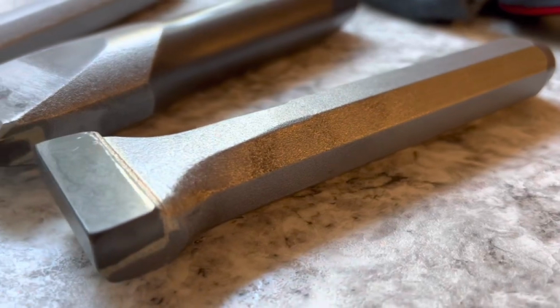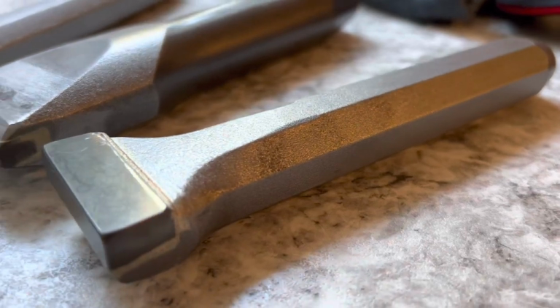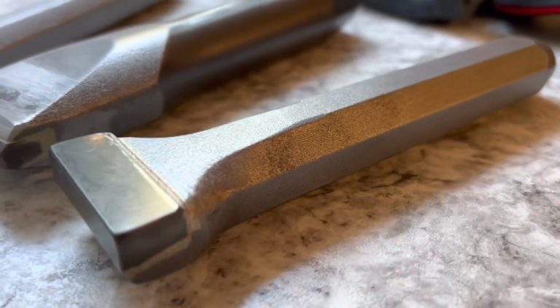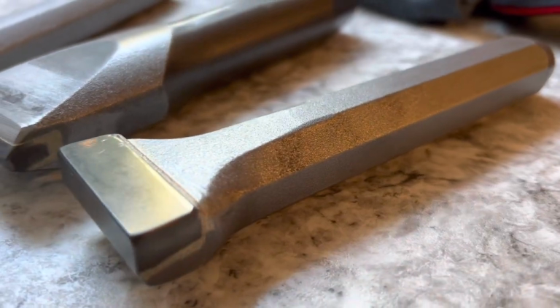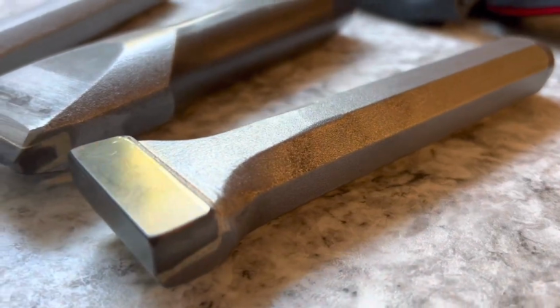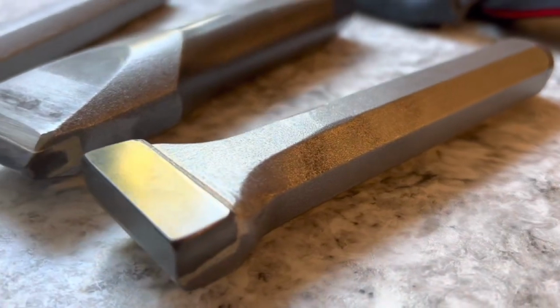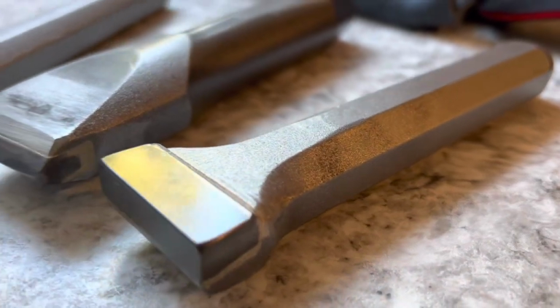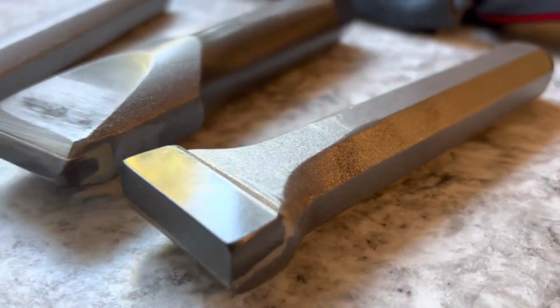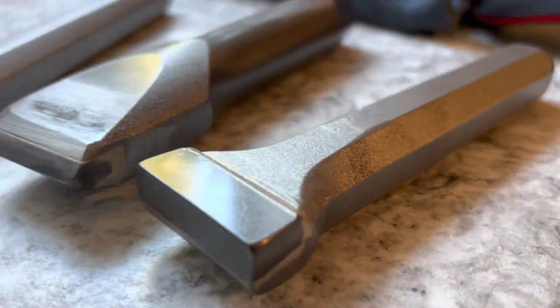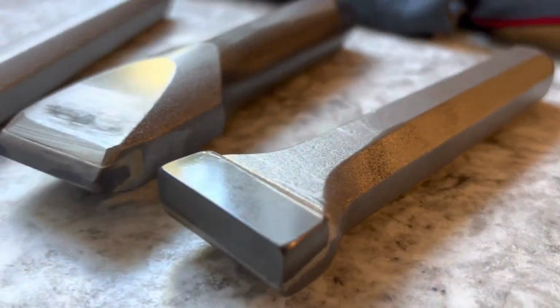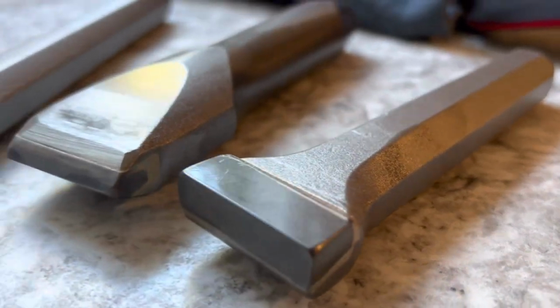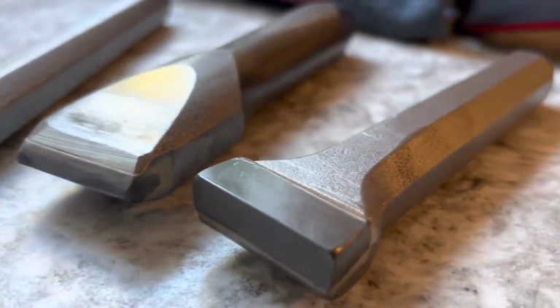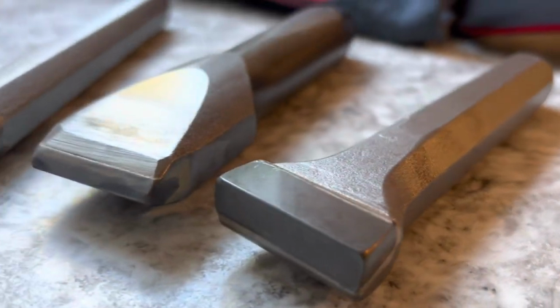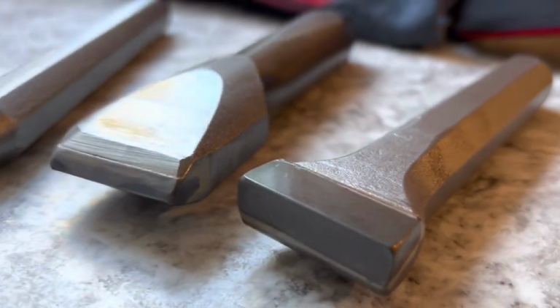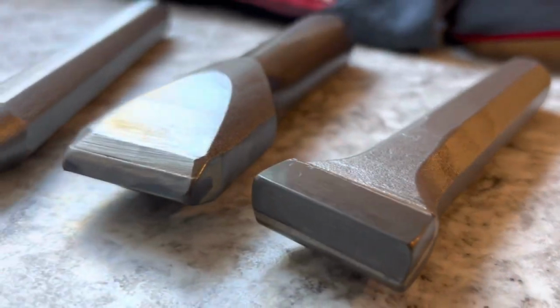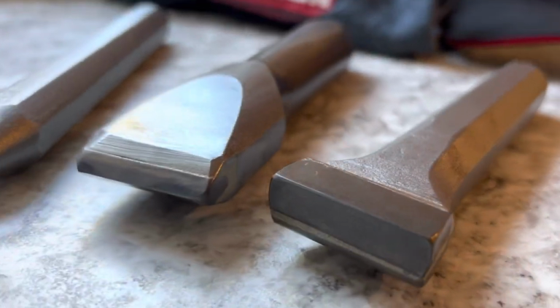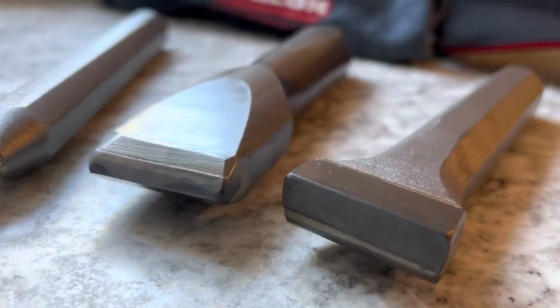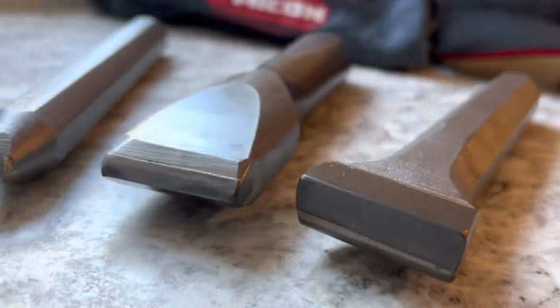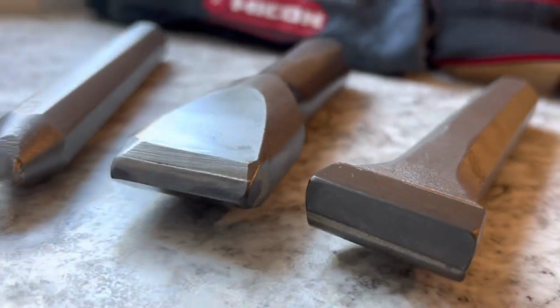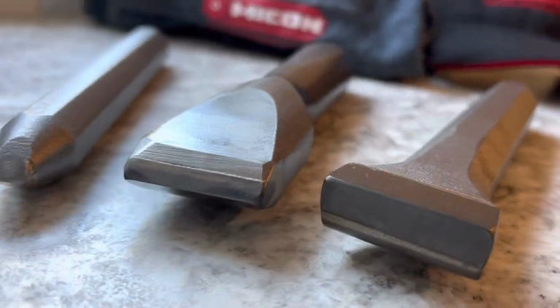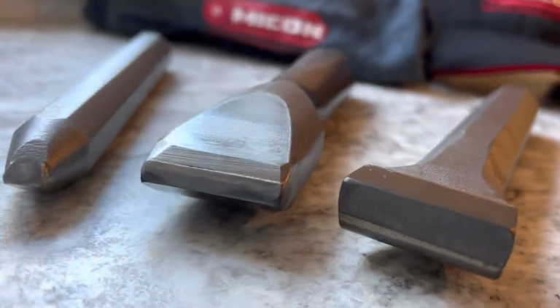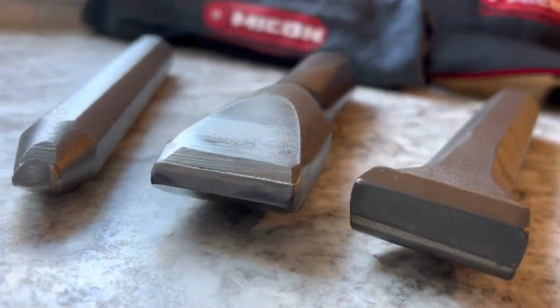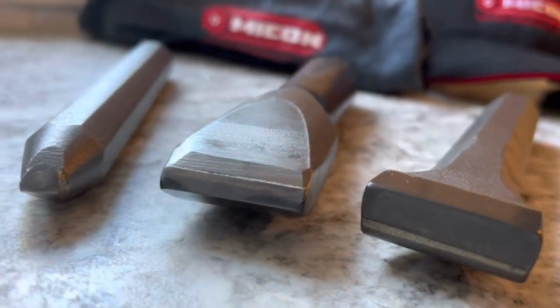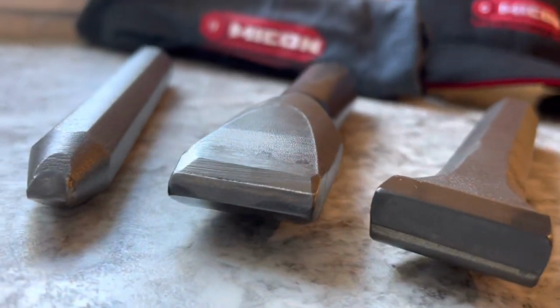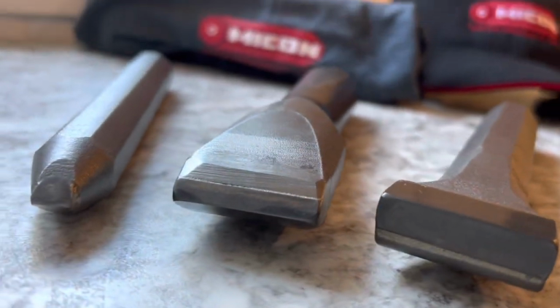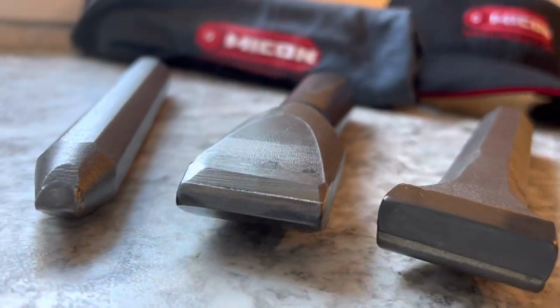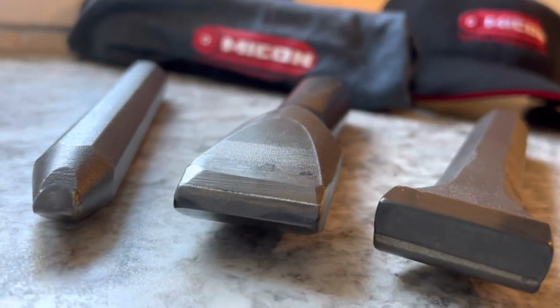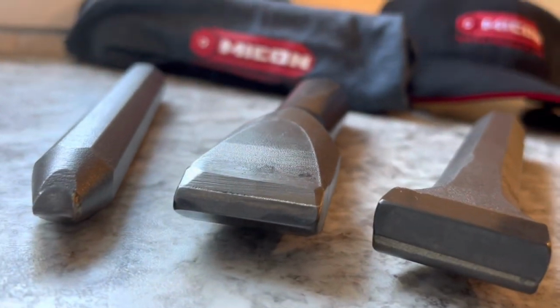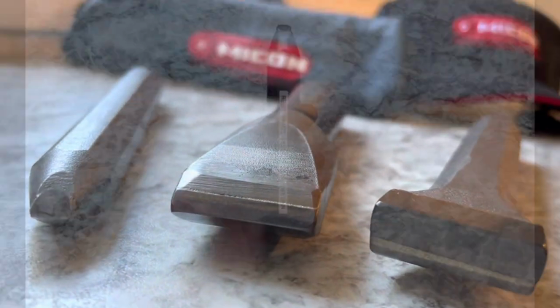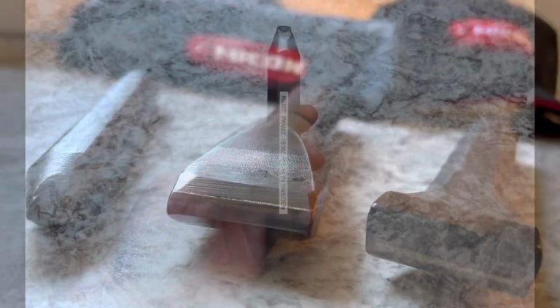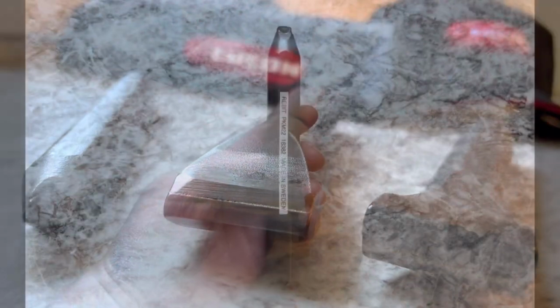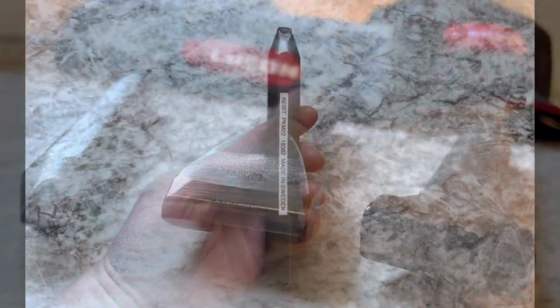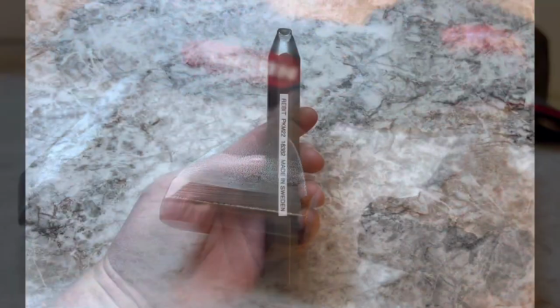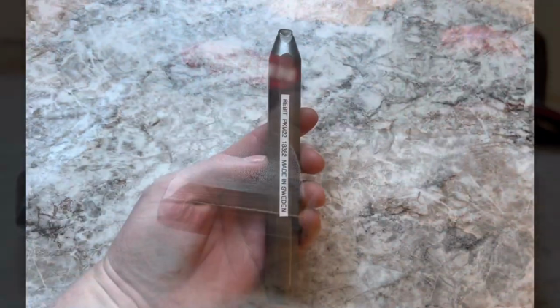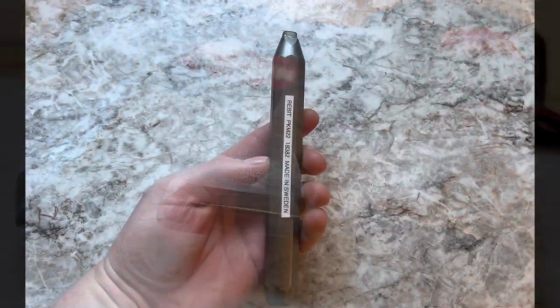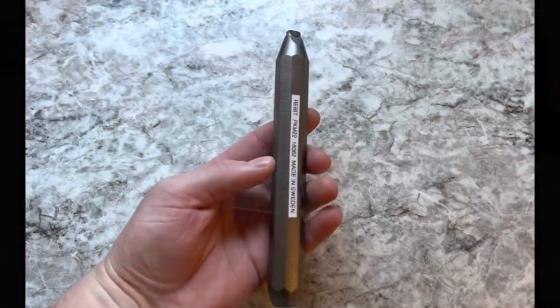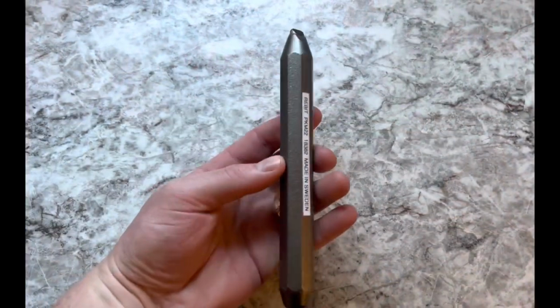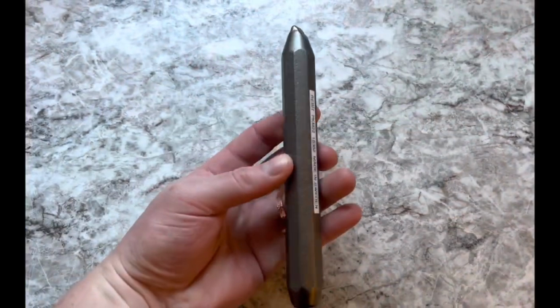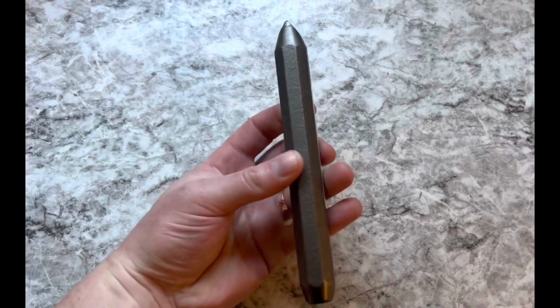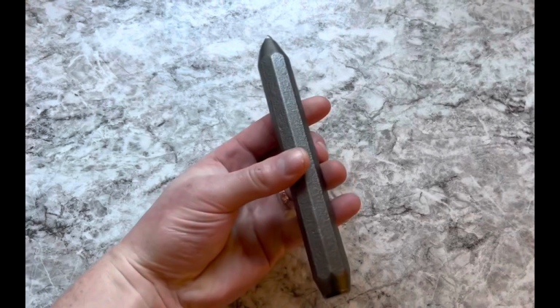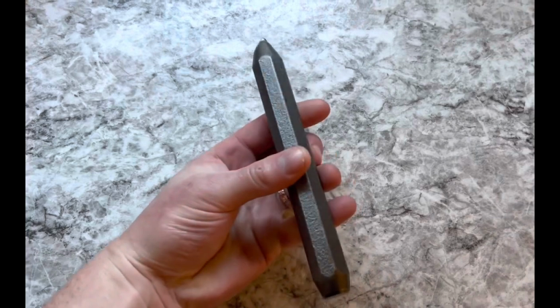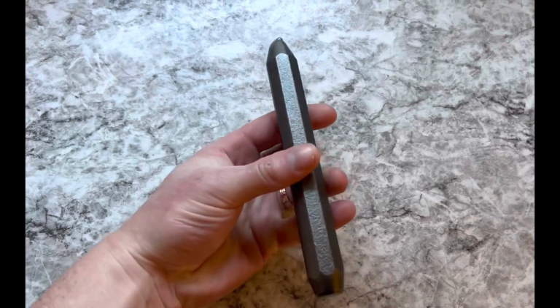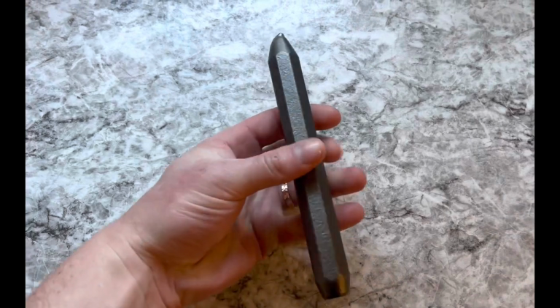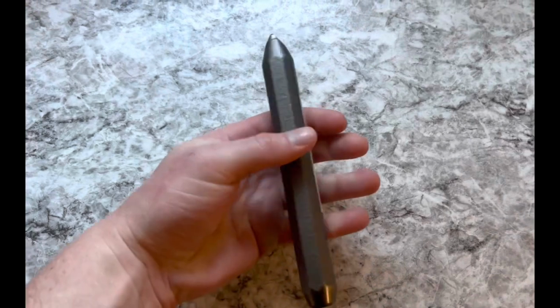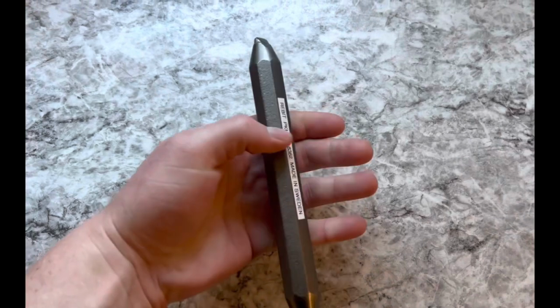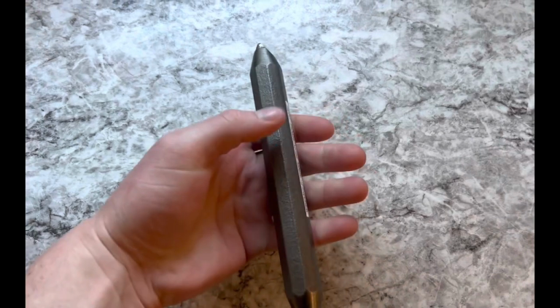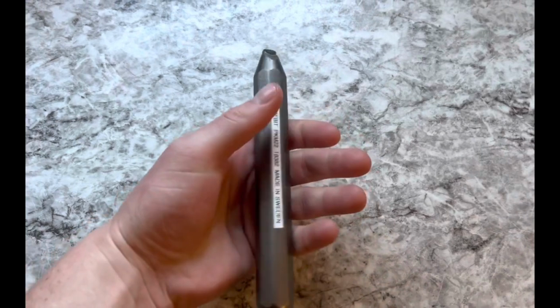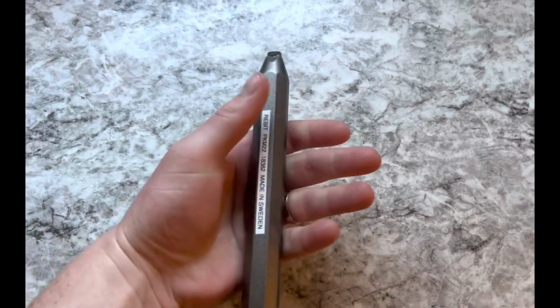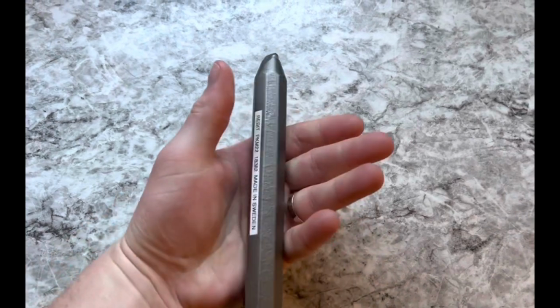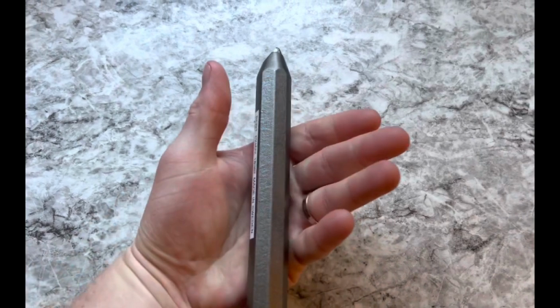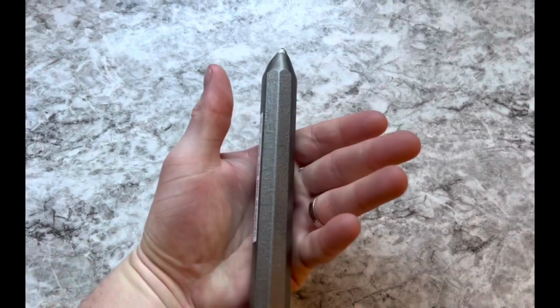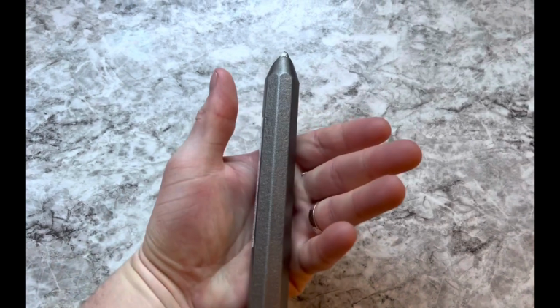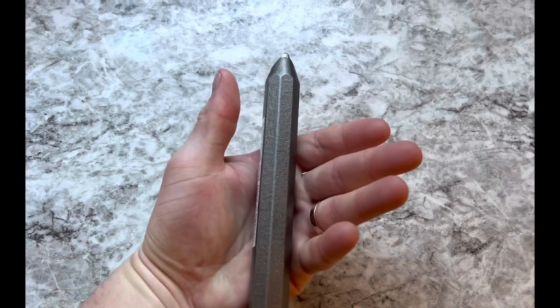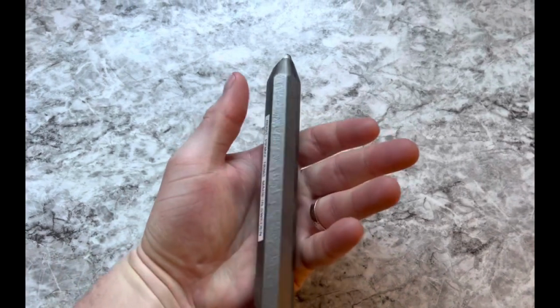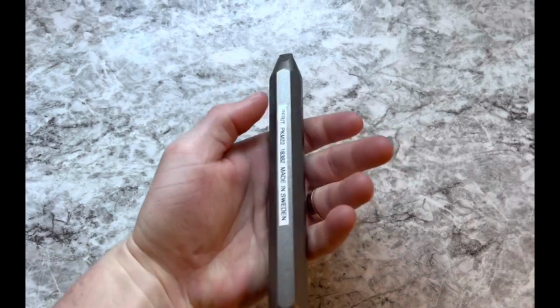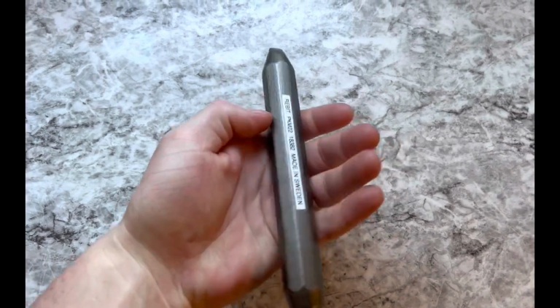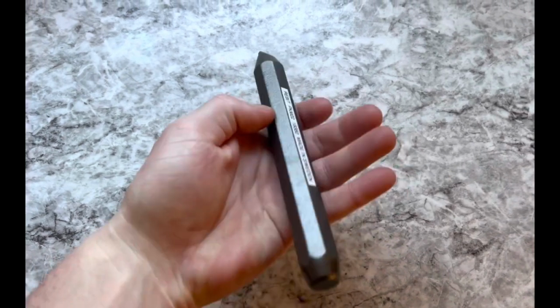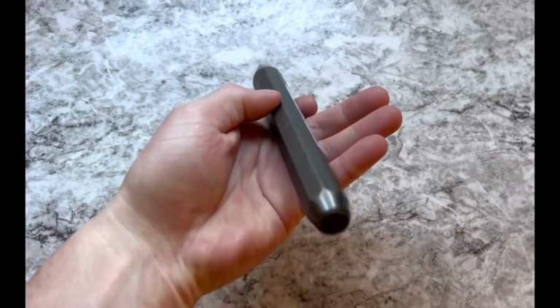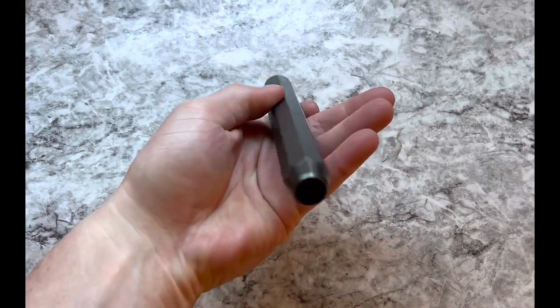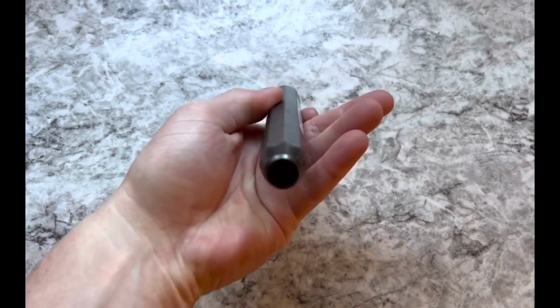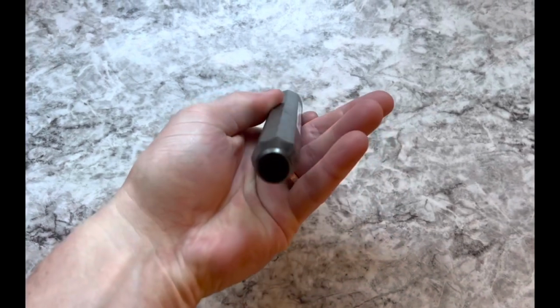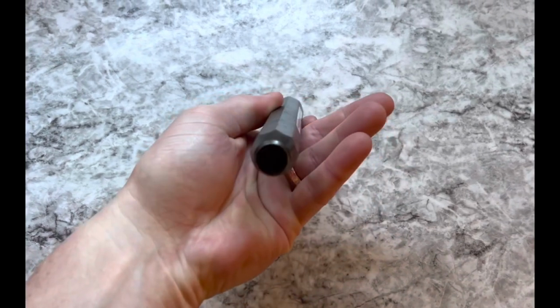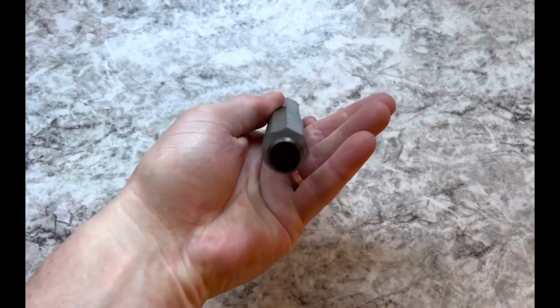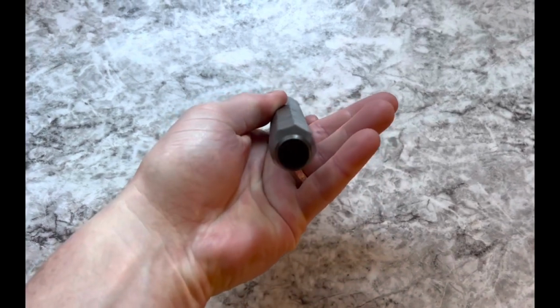Hey, it's Kevin here. I get a lot of questions about what kind of chisels I like to use, different types, and why, so let's do a quick little breakdown here.